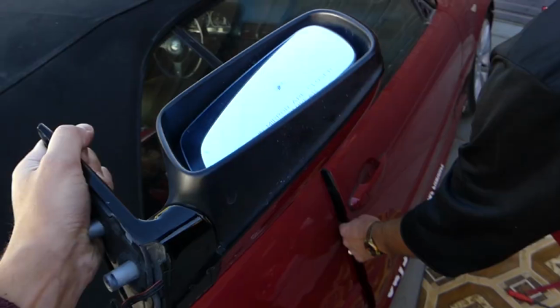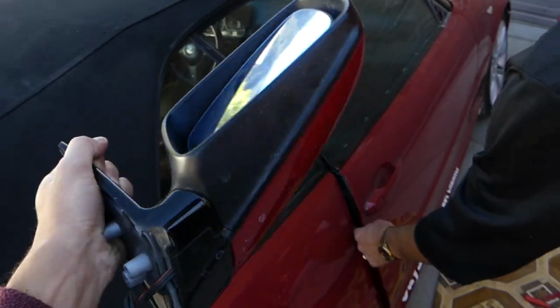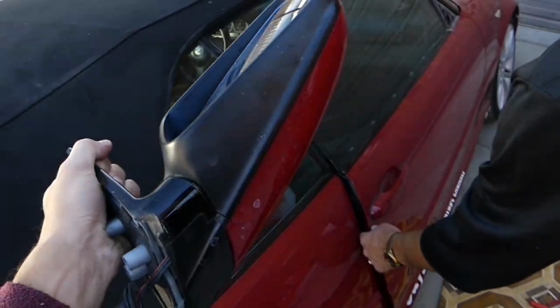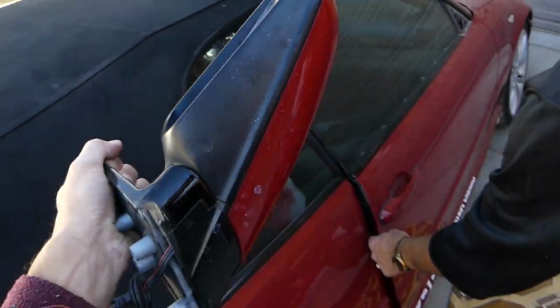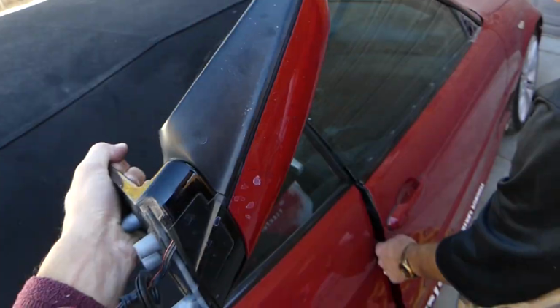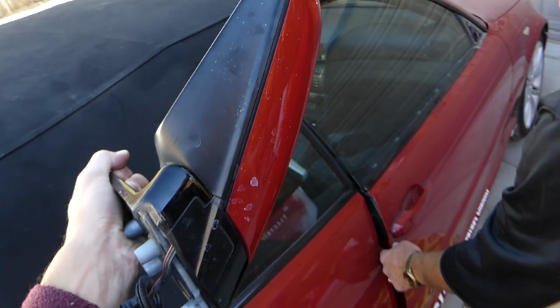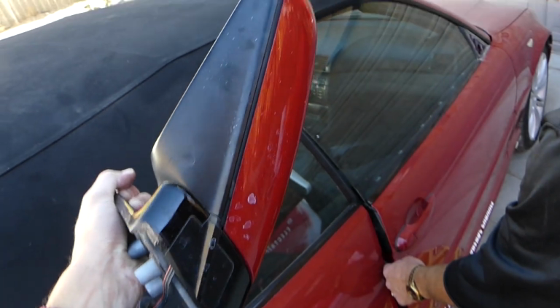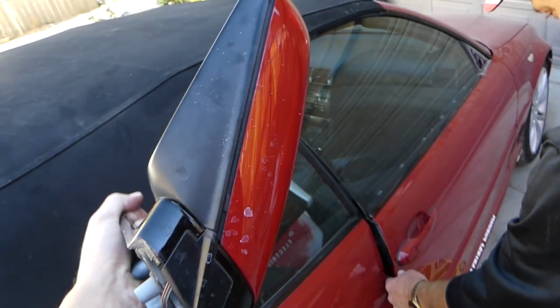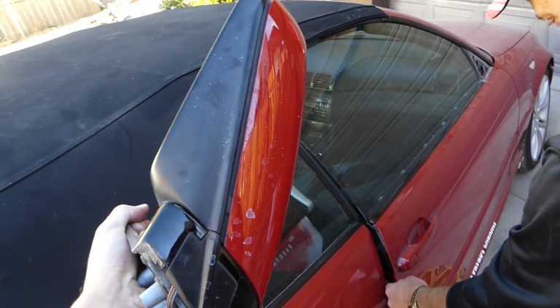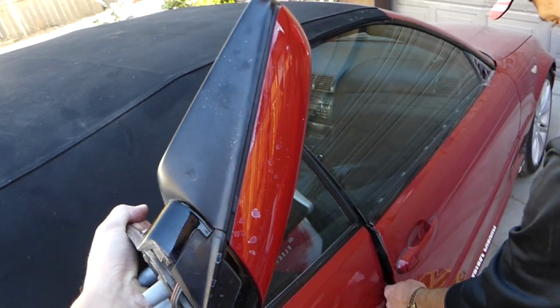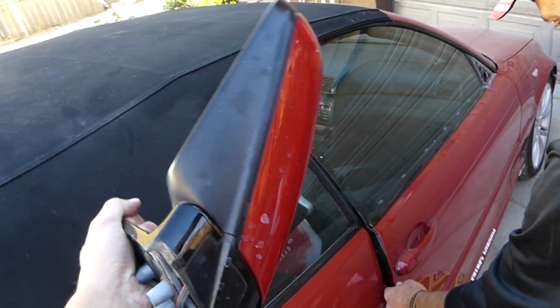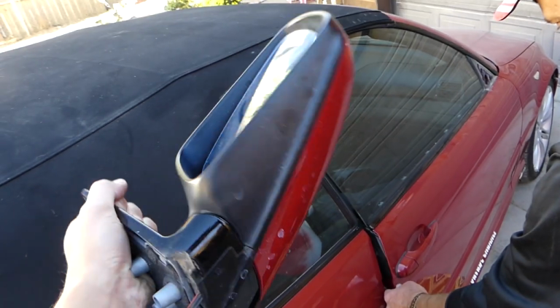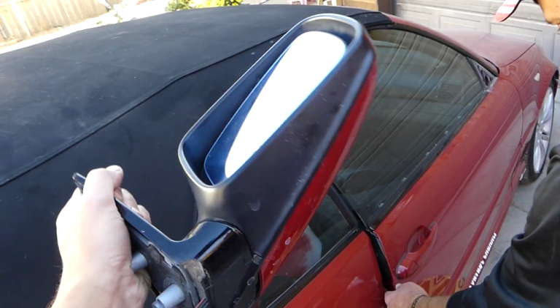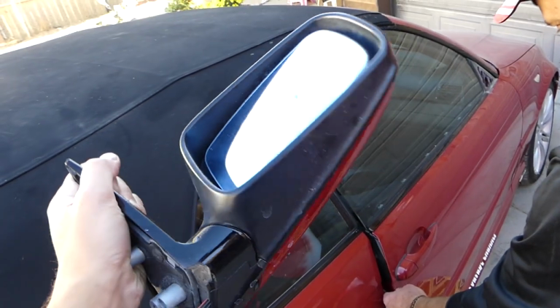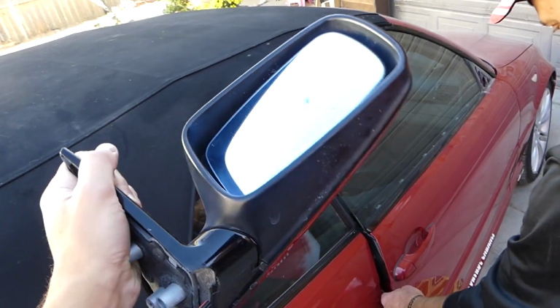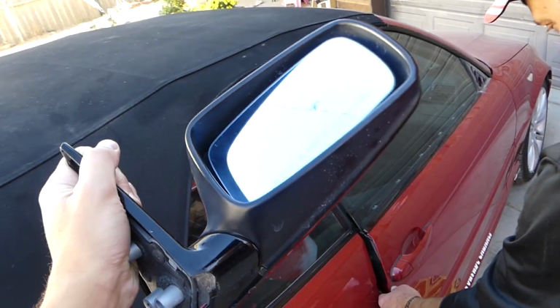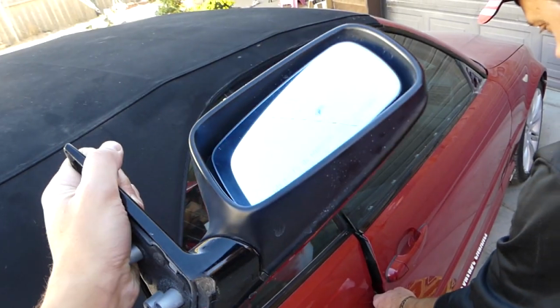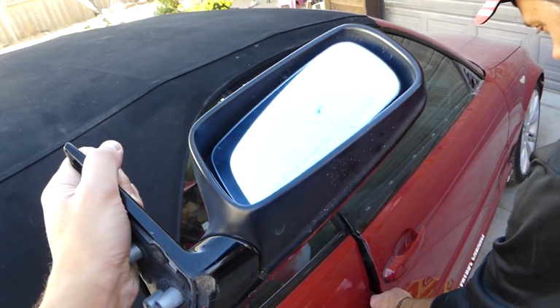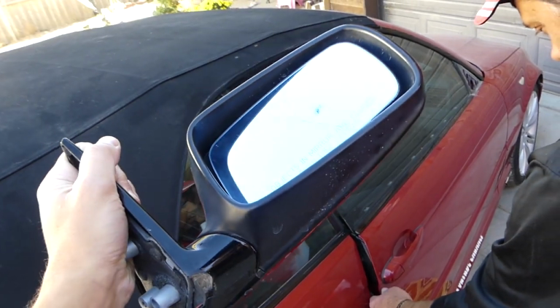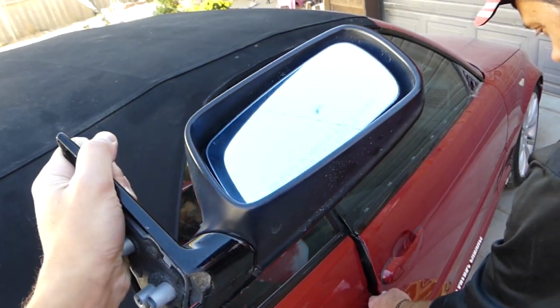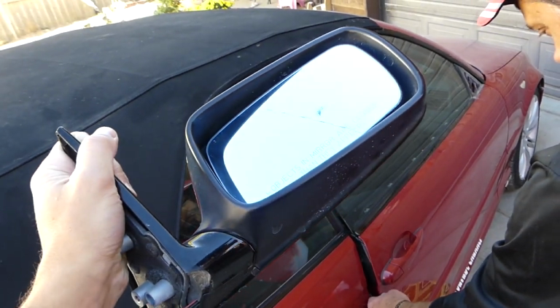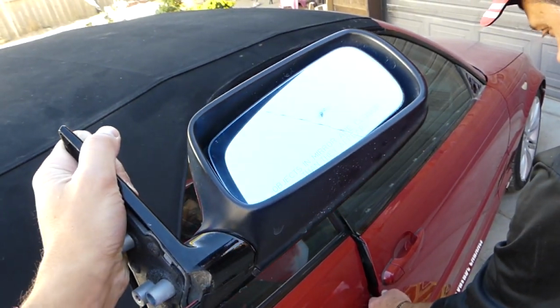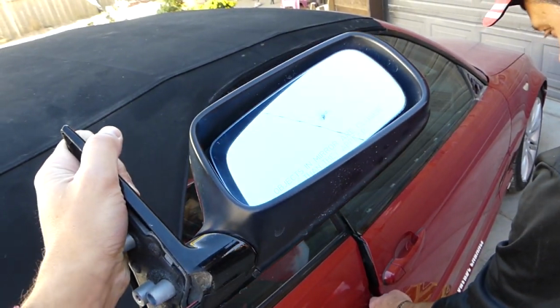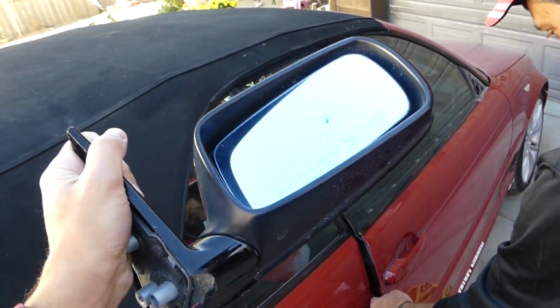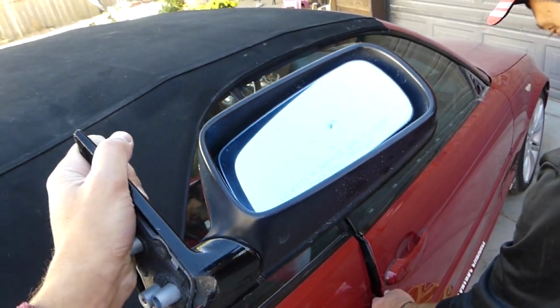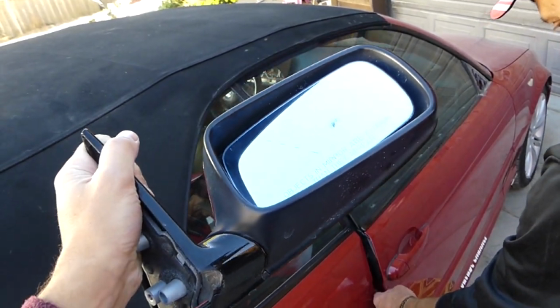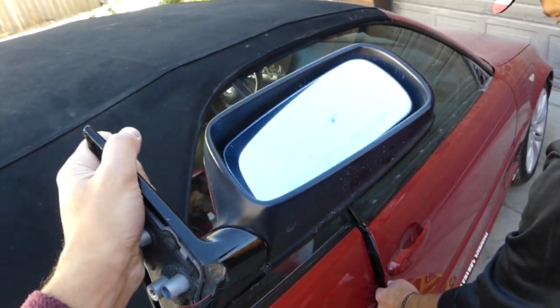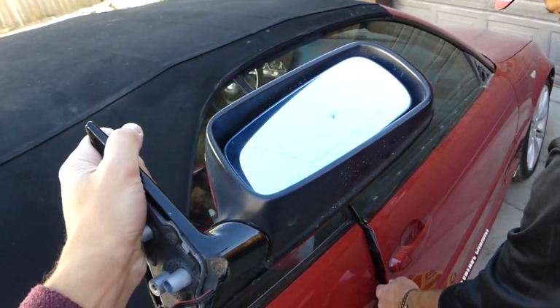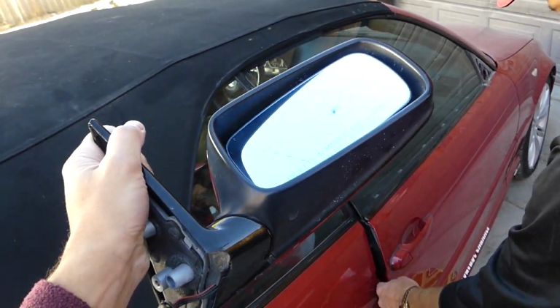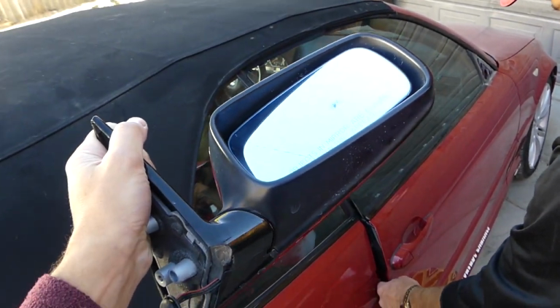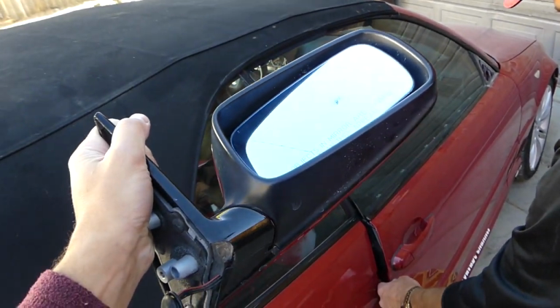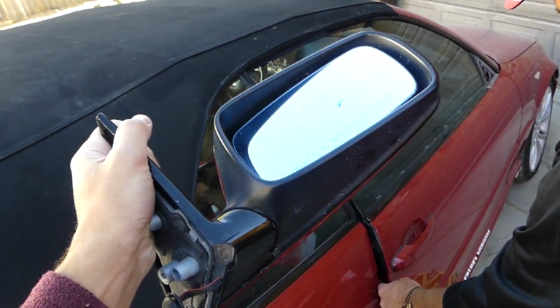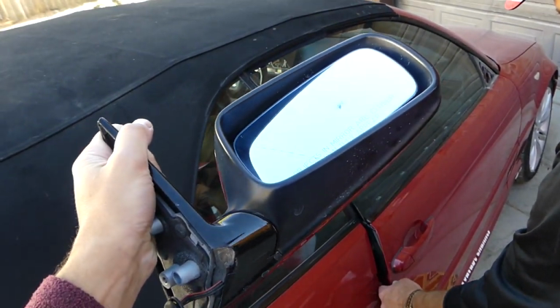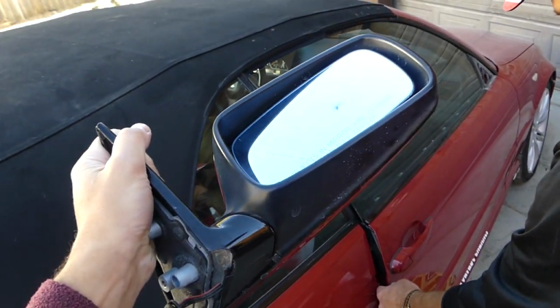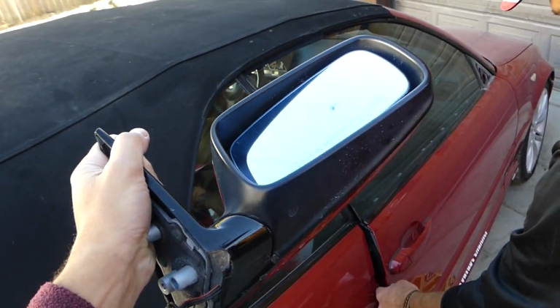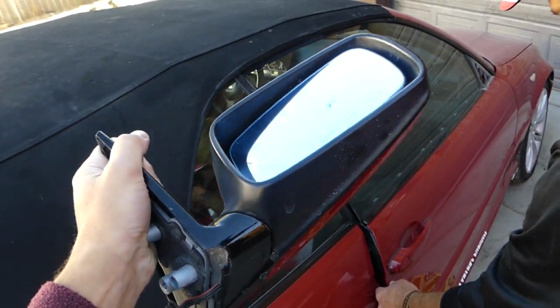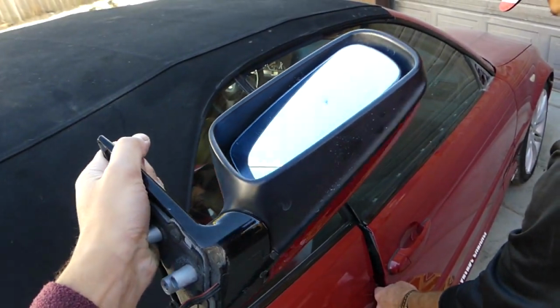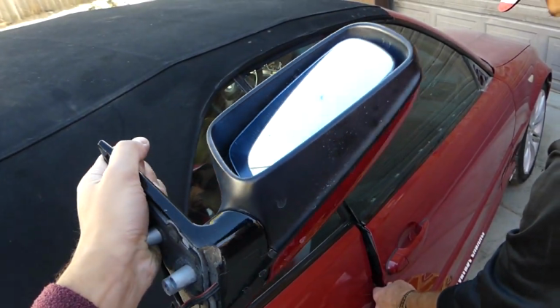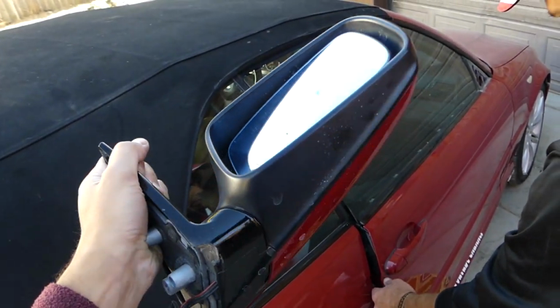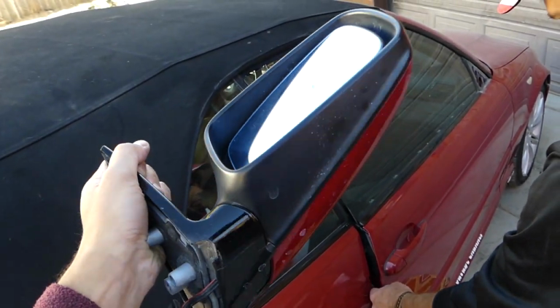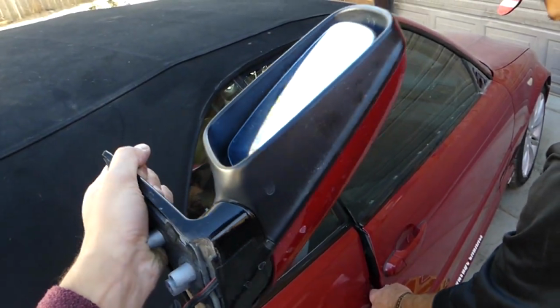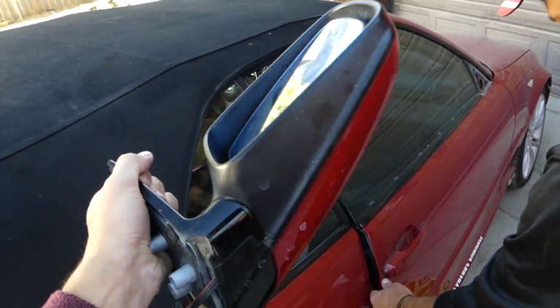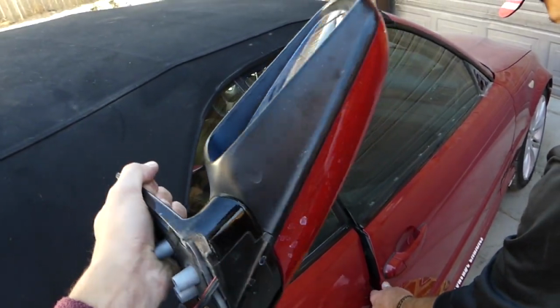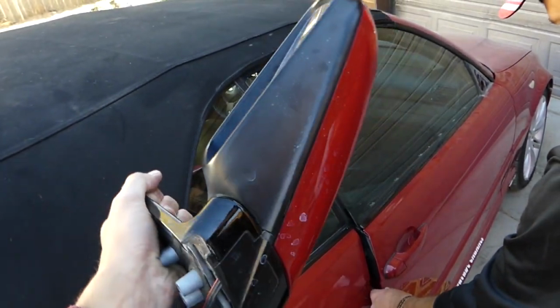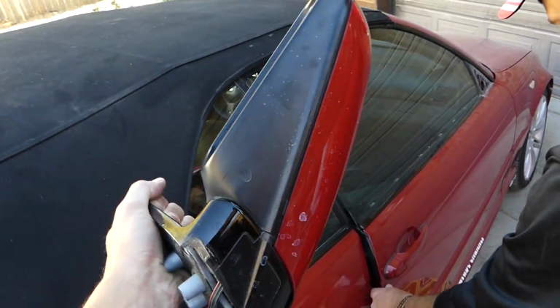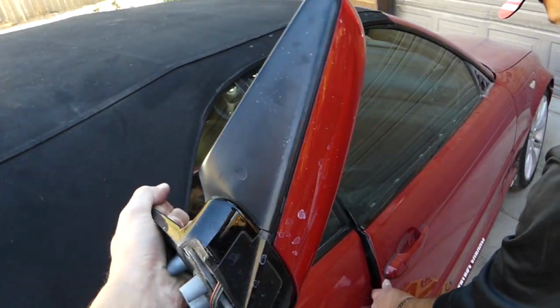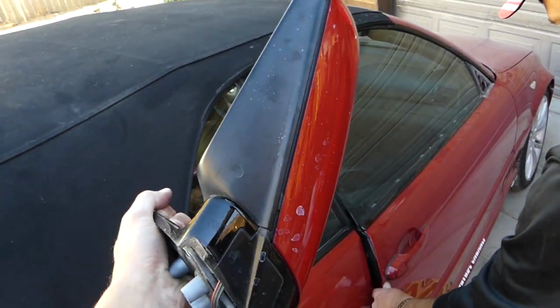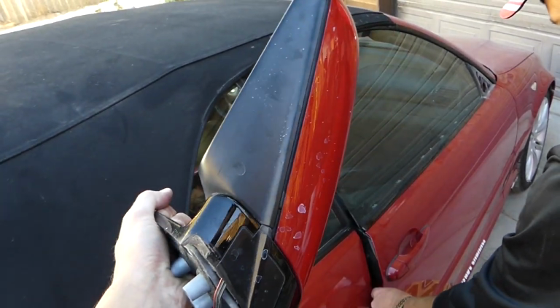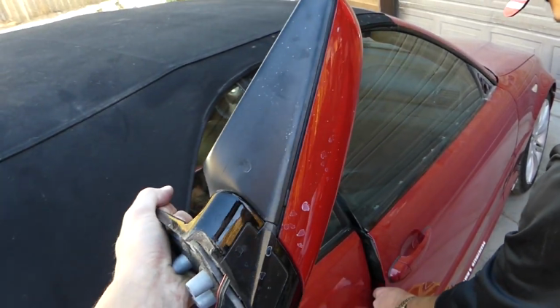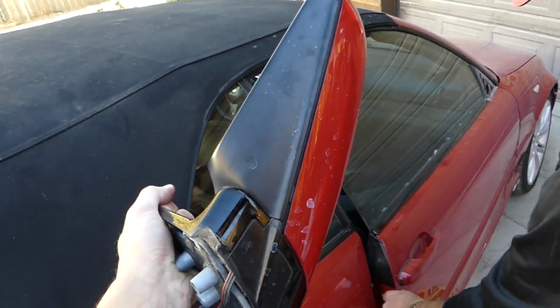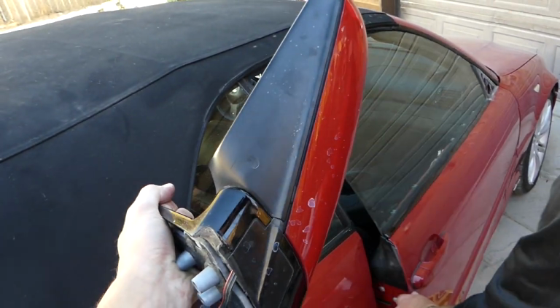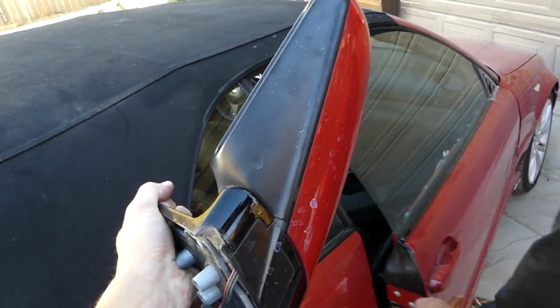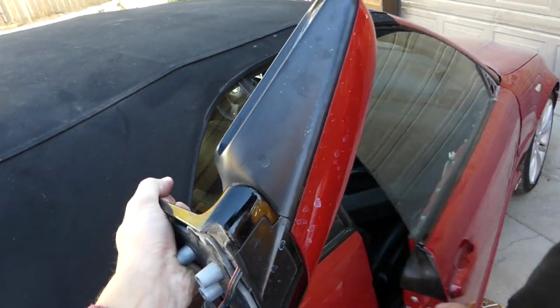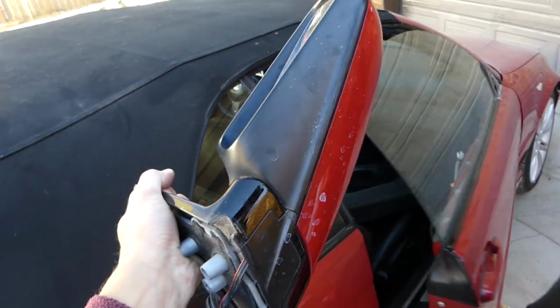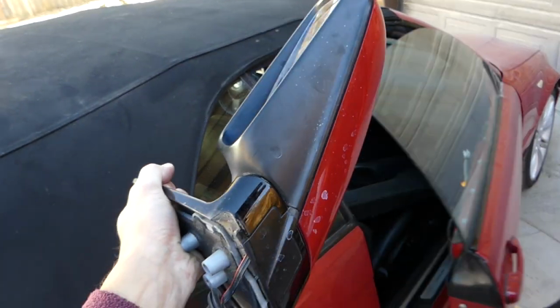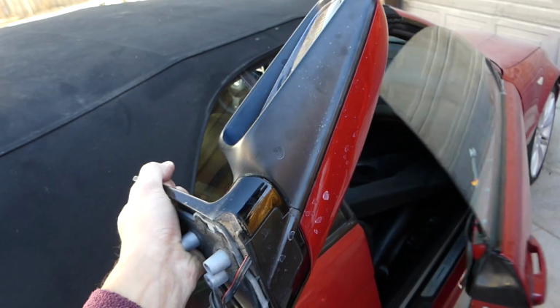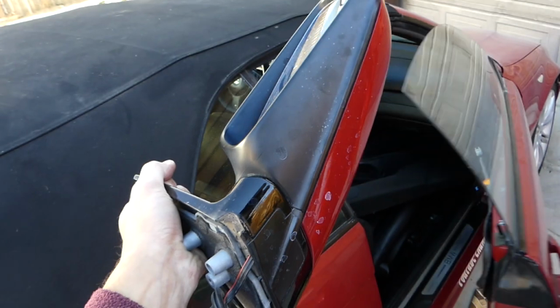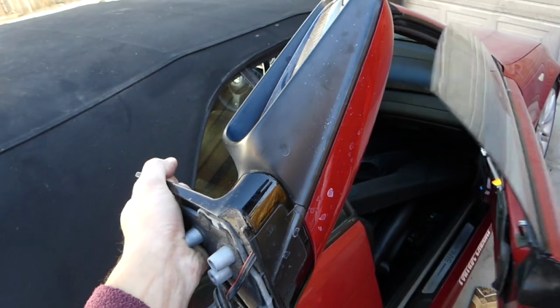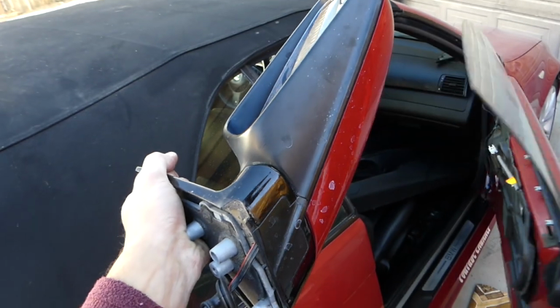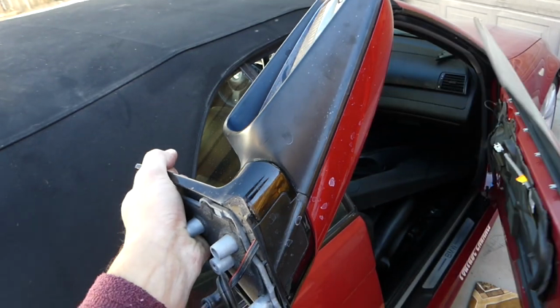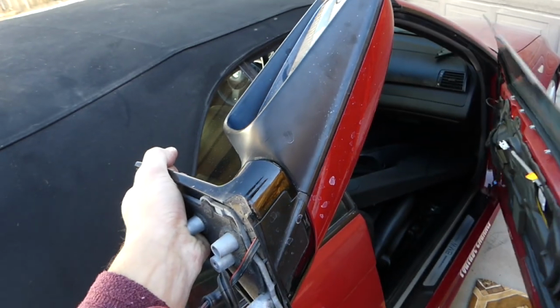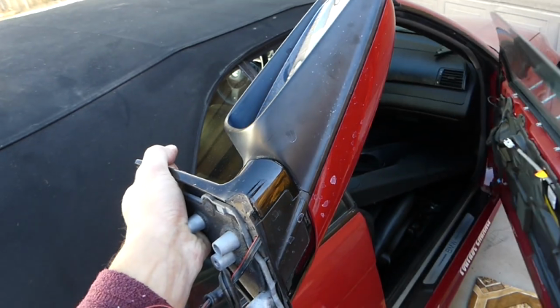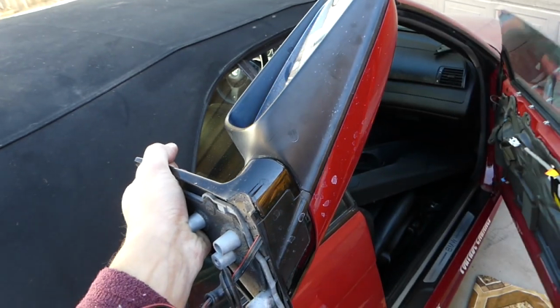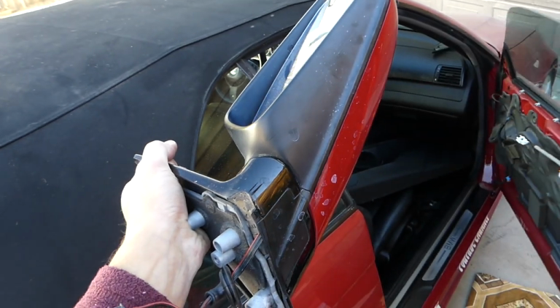Installing the mirror is in reverse order of how we took it apart. Thank you guys for watching, please subscribe, and many more videos to come on the channel.